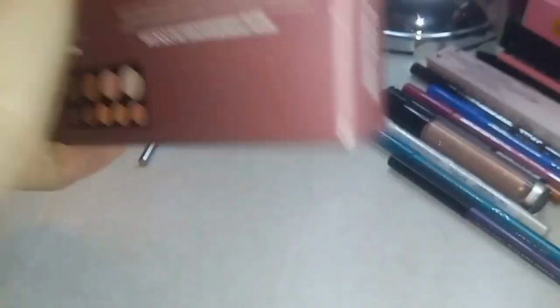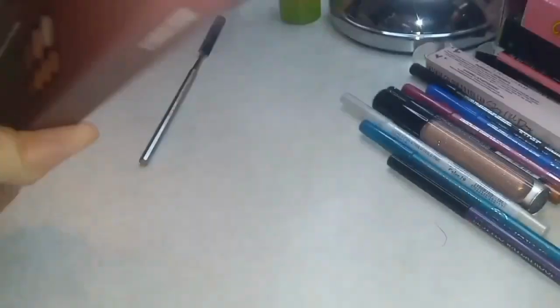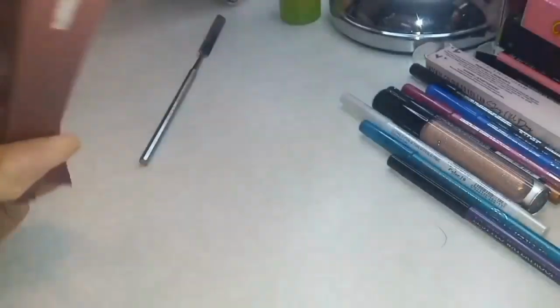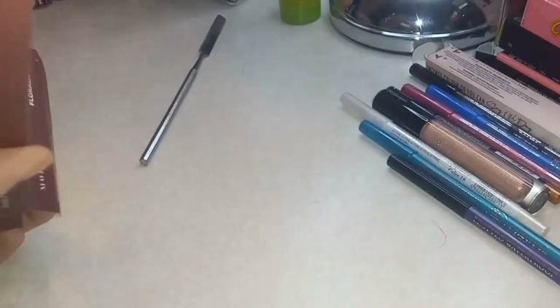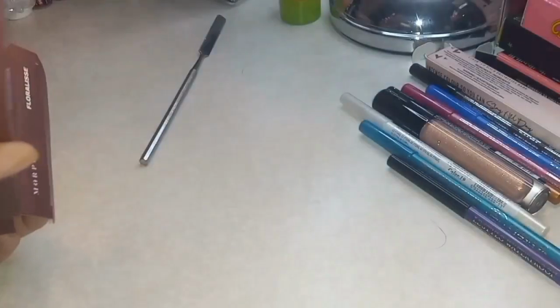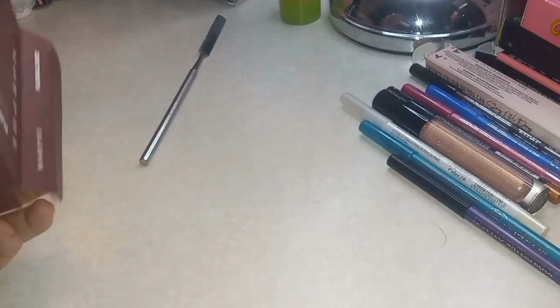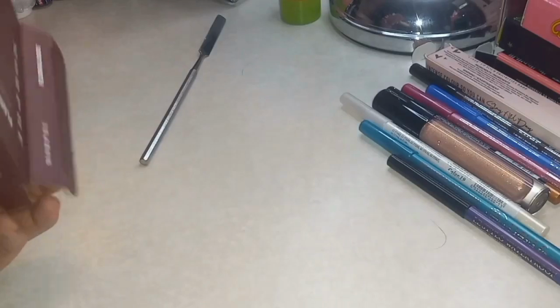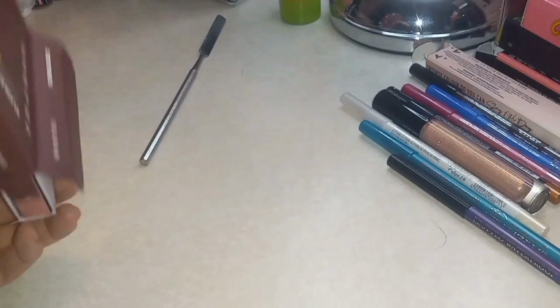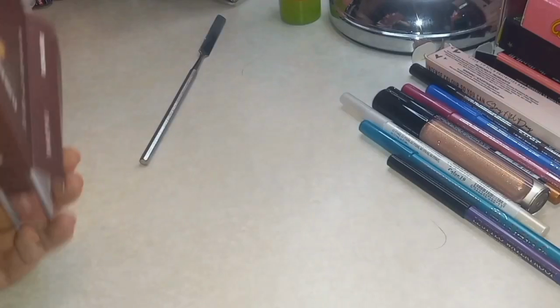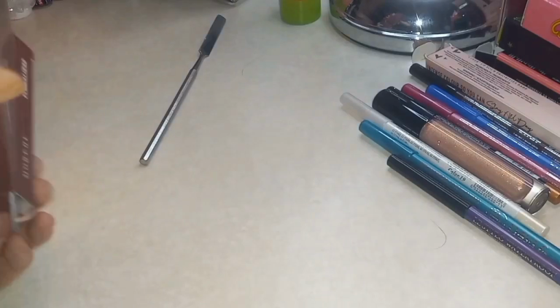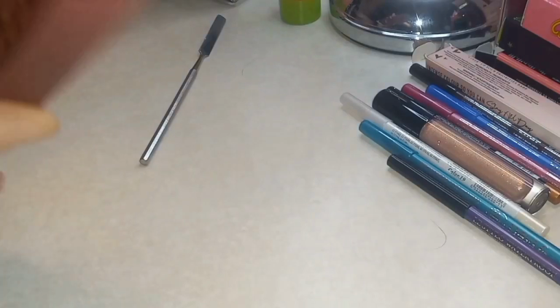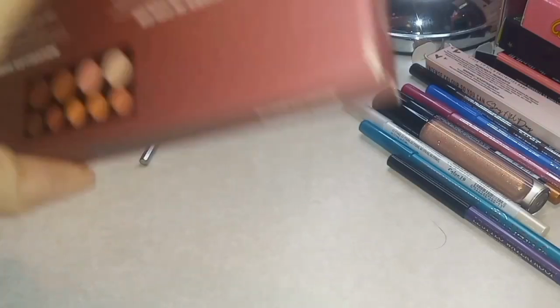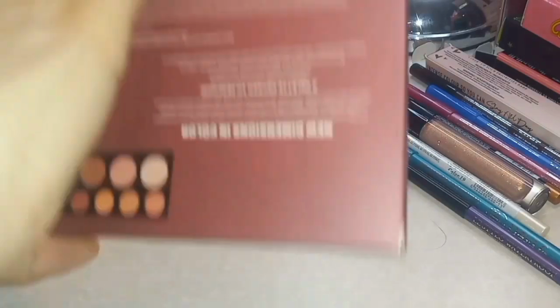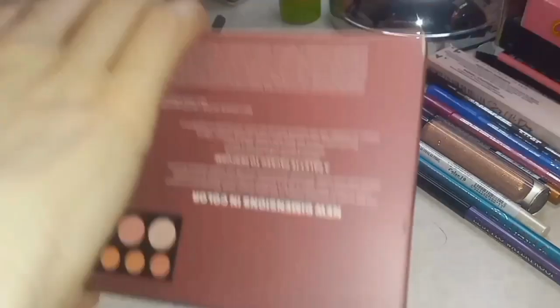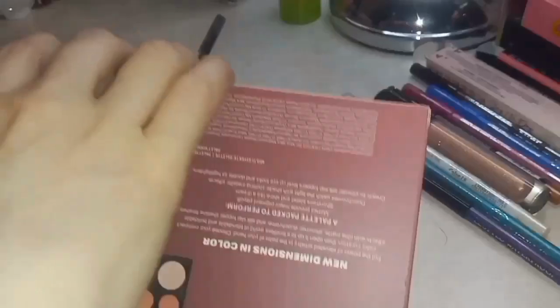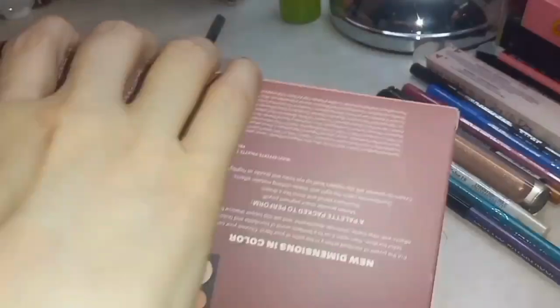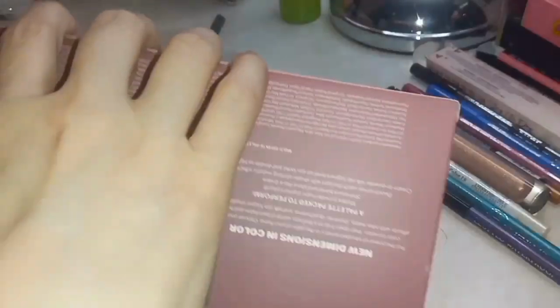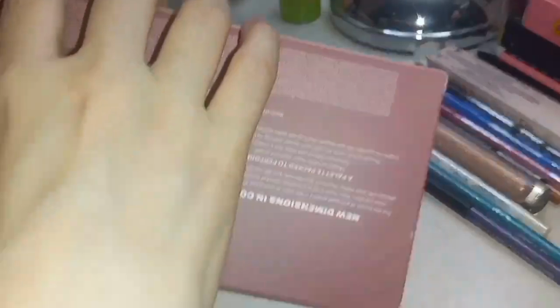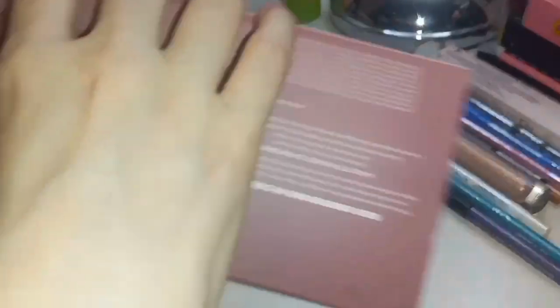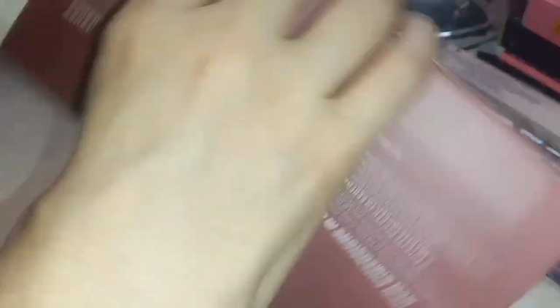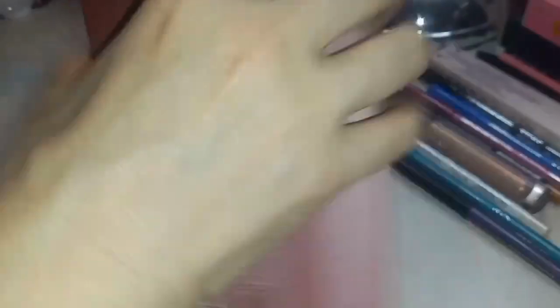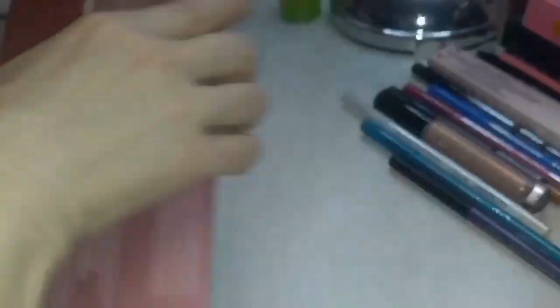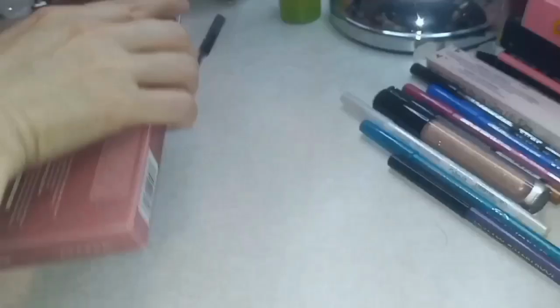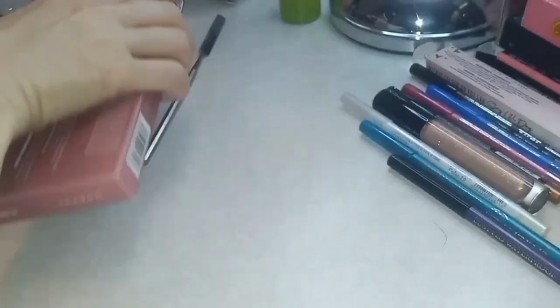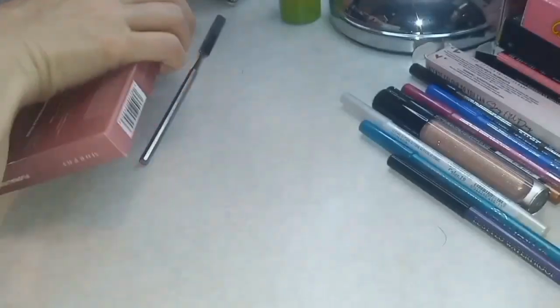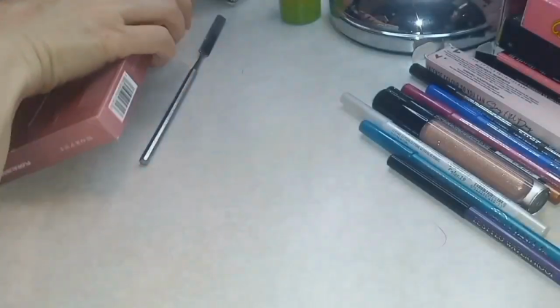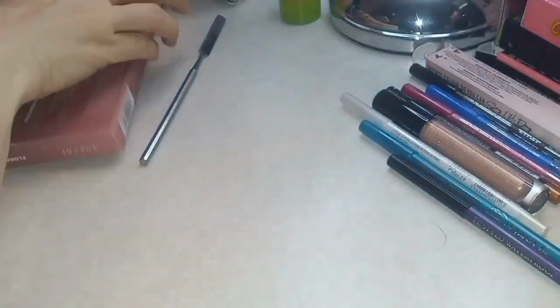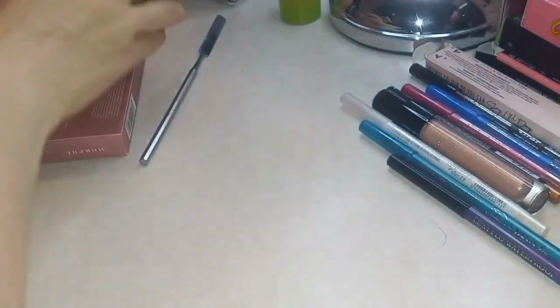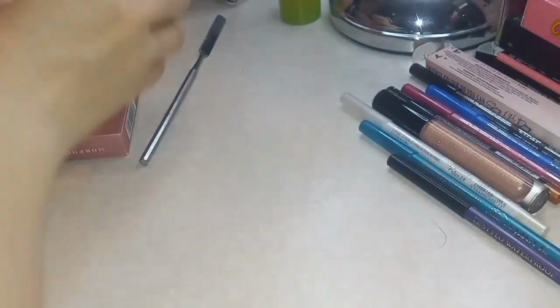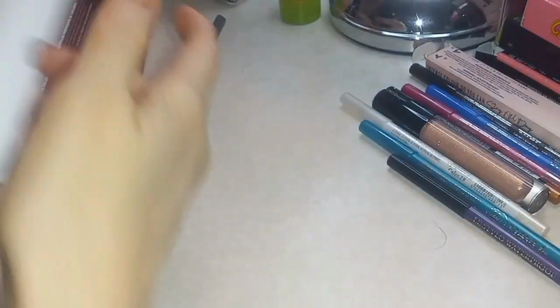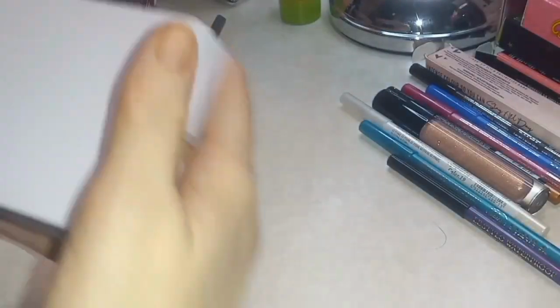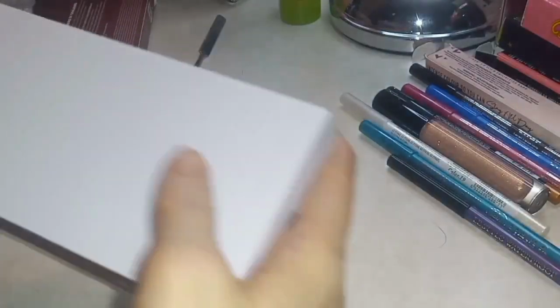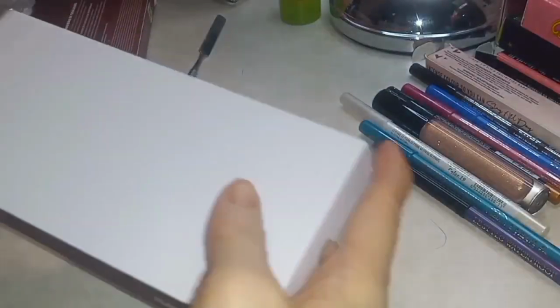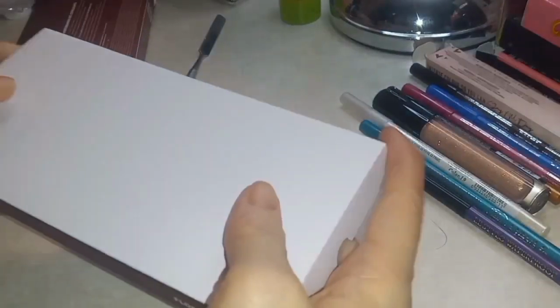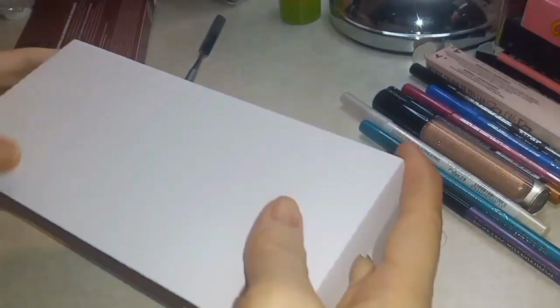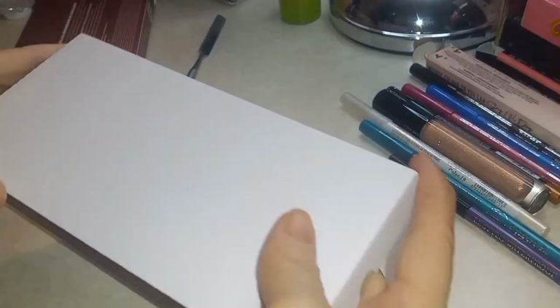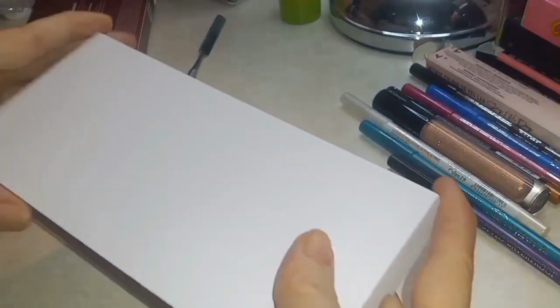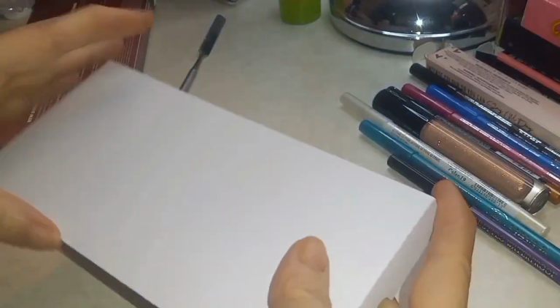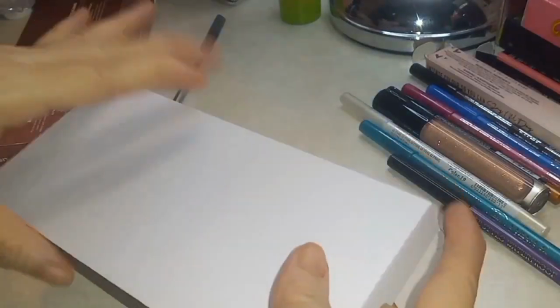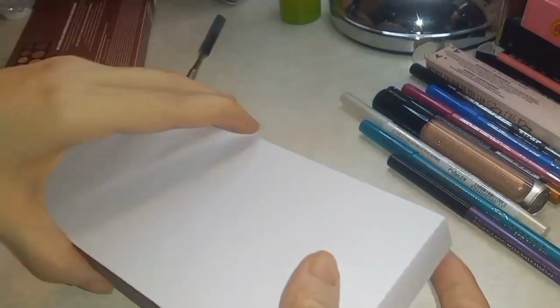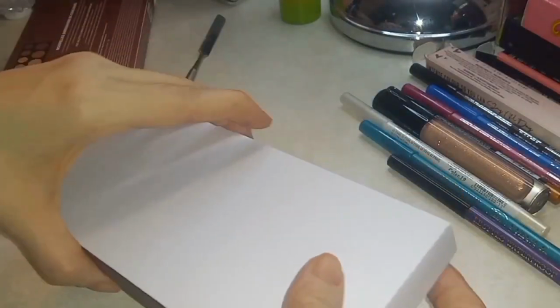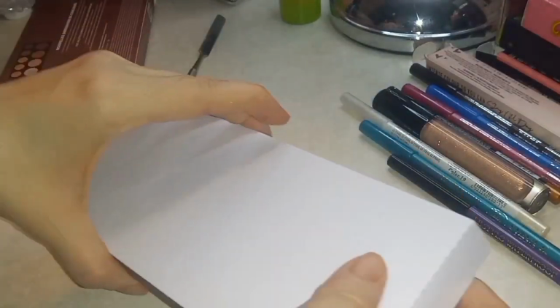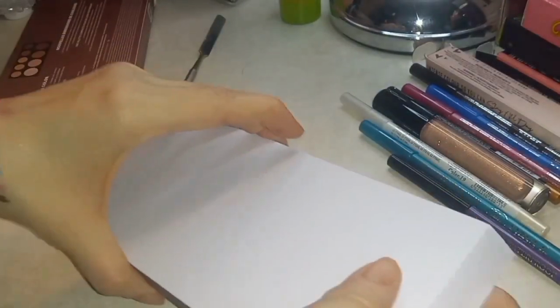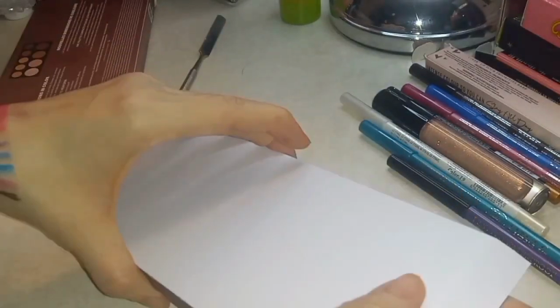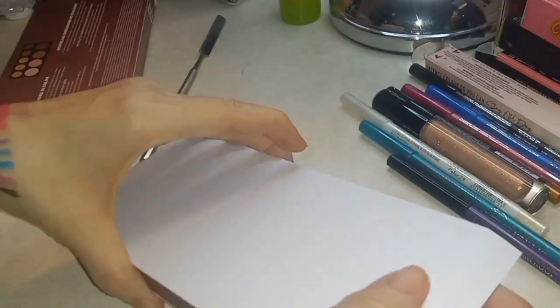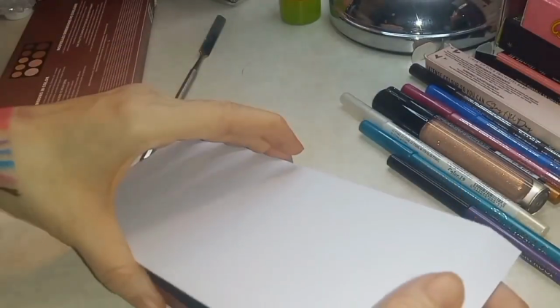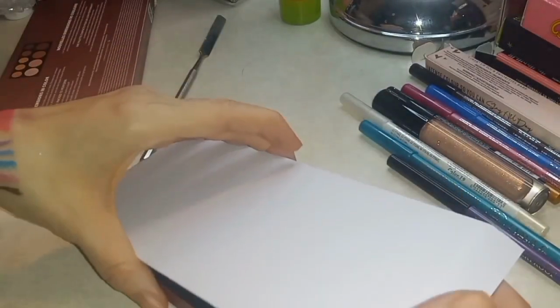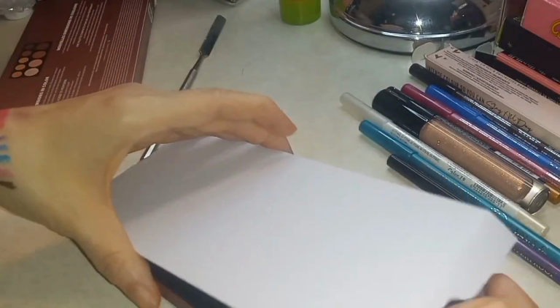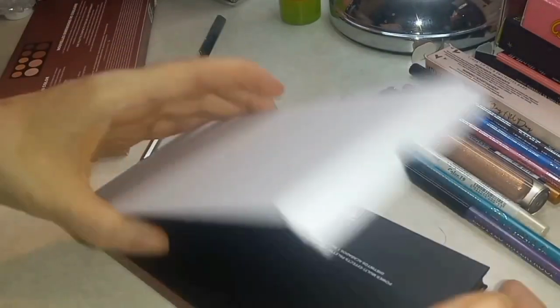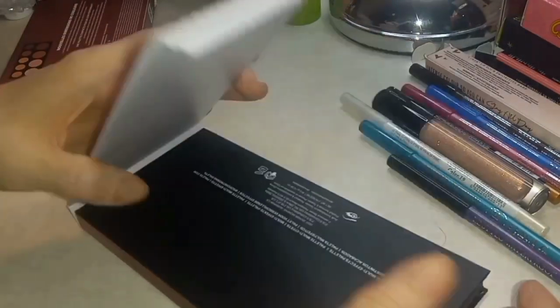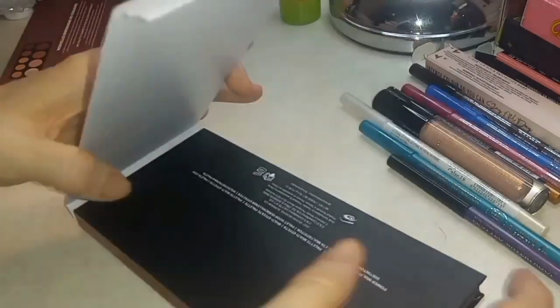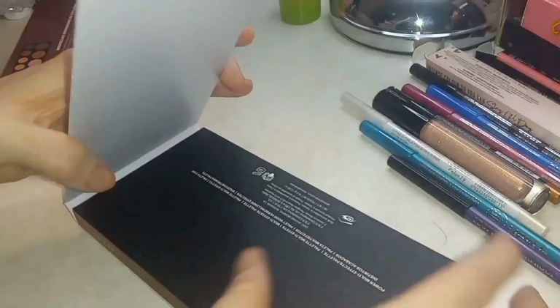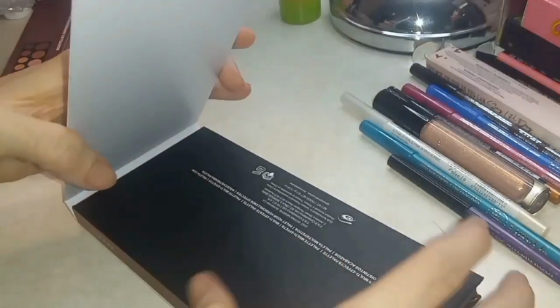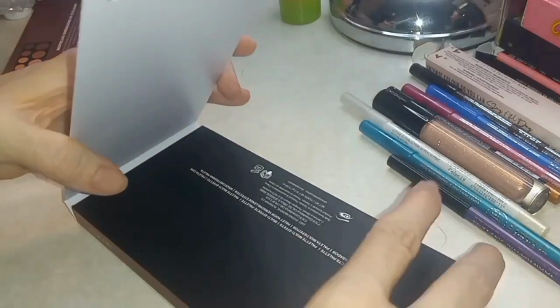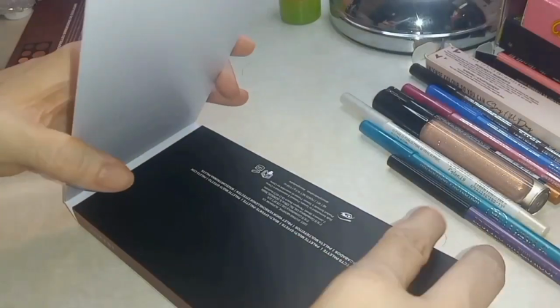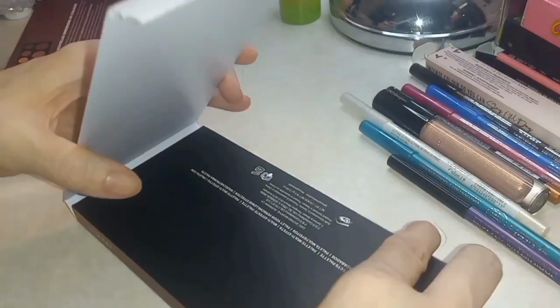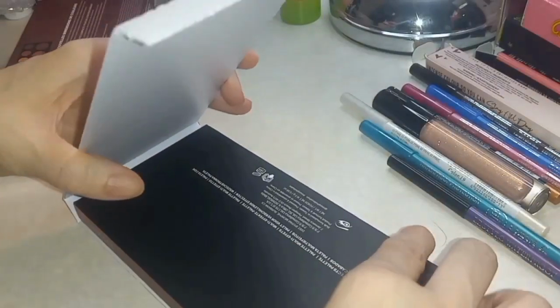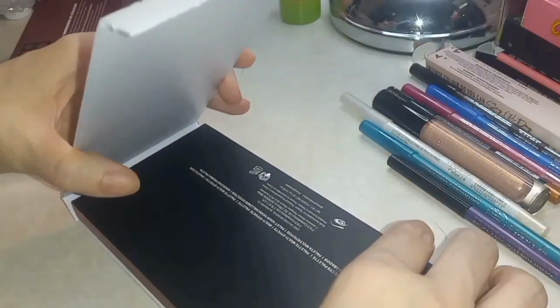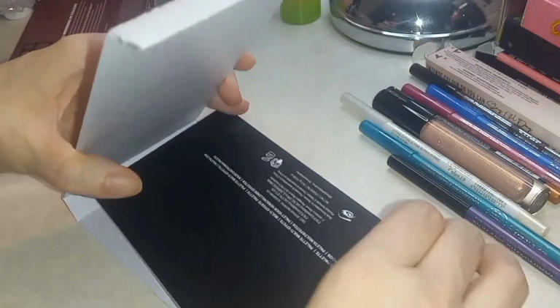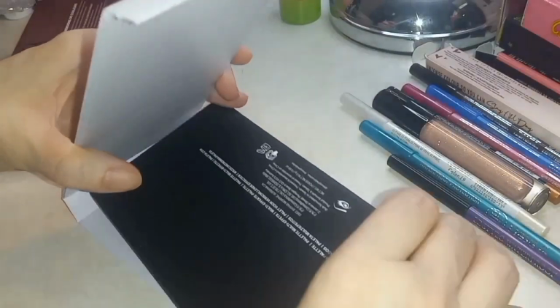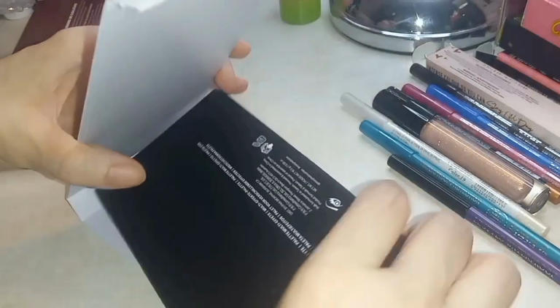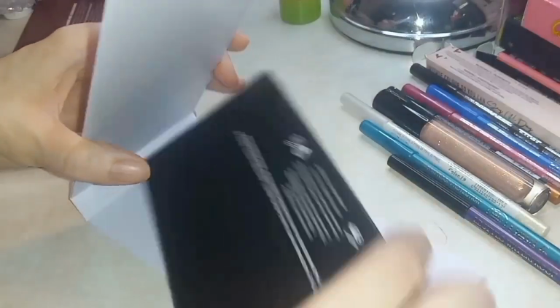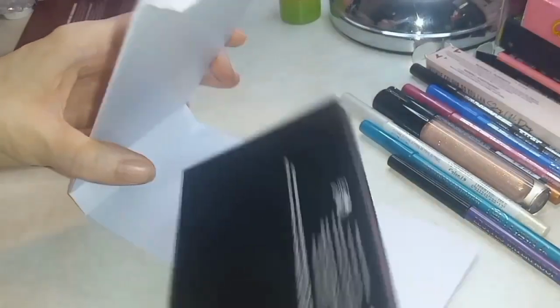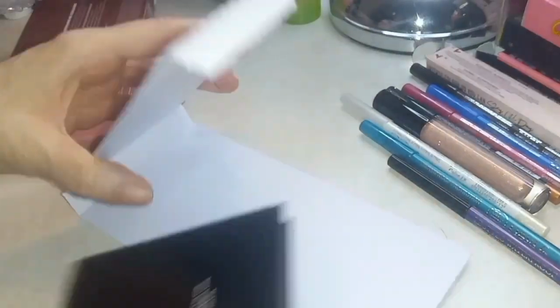Morphe as a whole — I don't like them, just because the formula wasn't really the best for me.